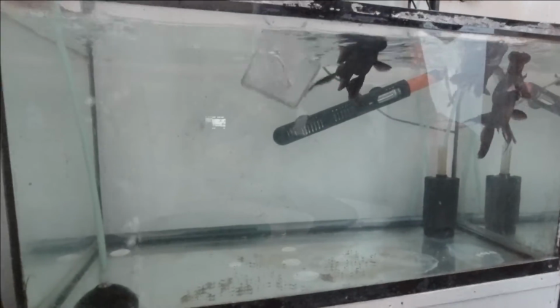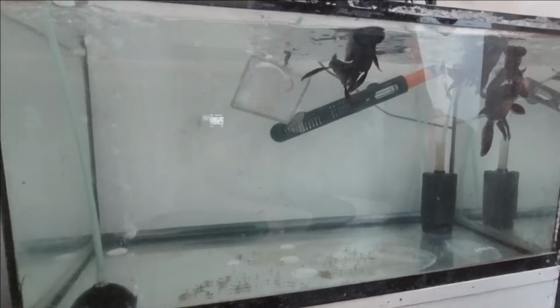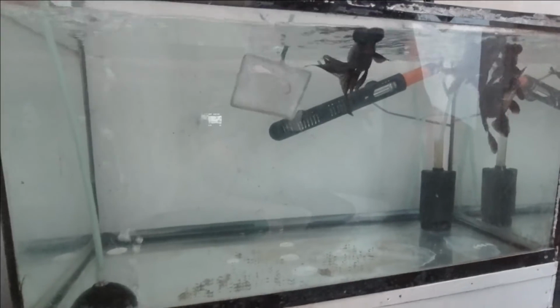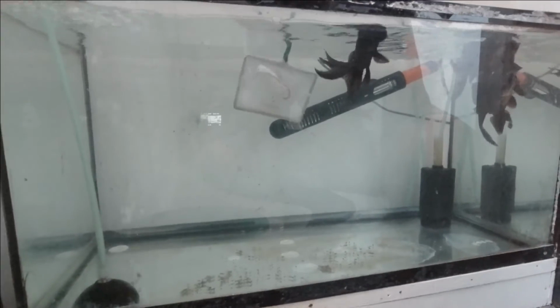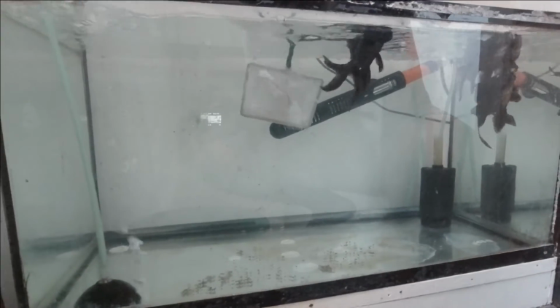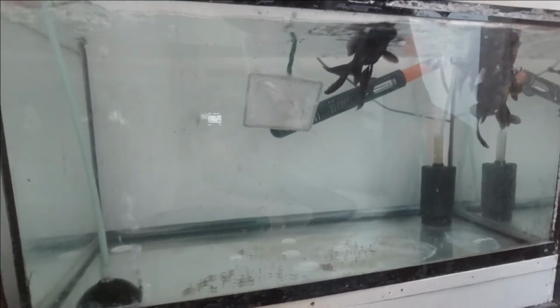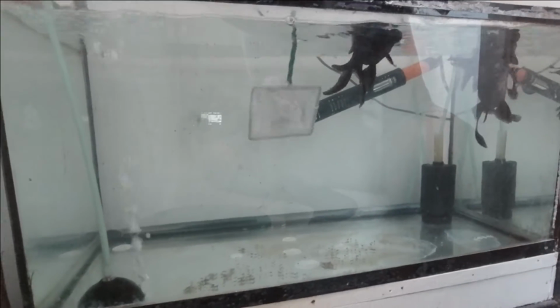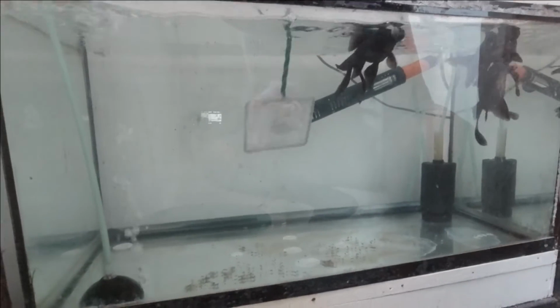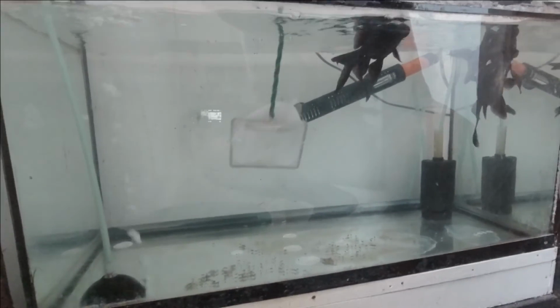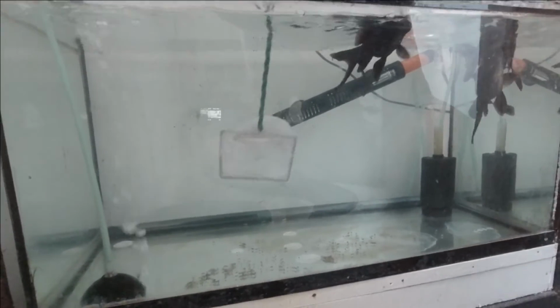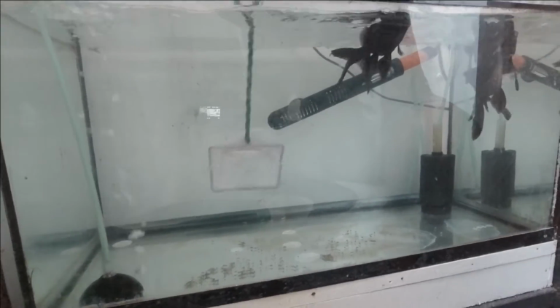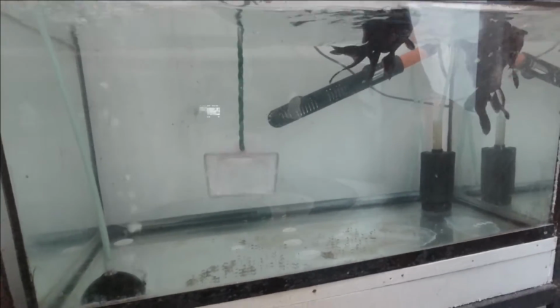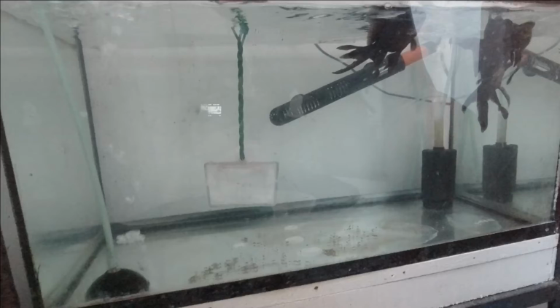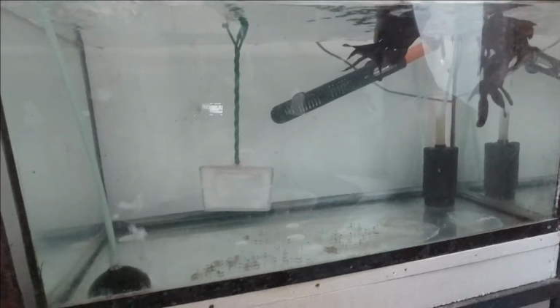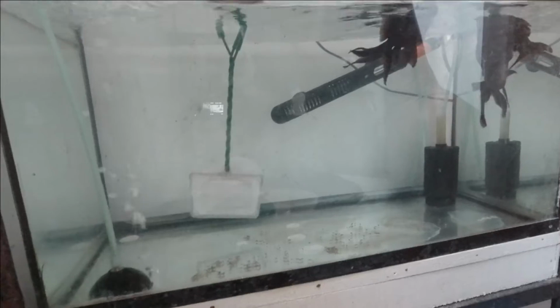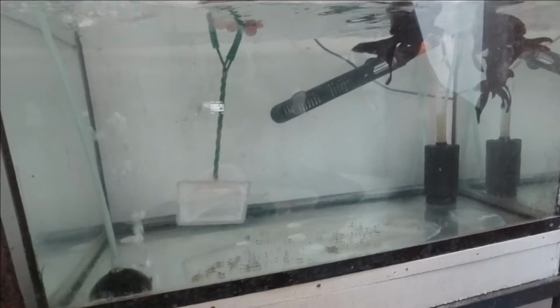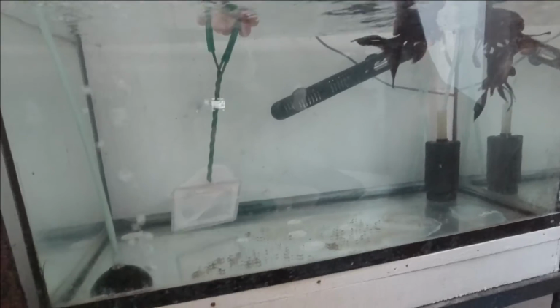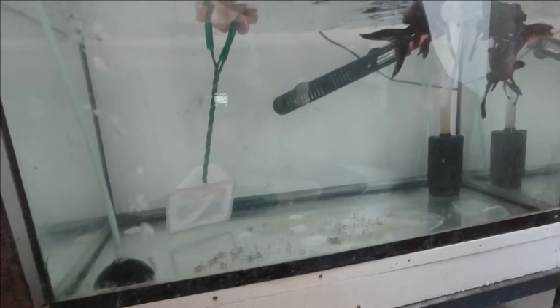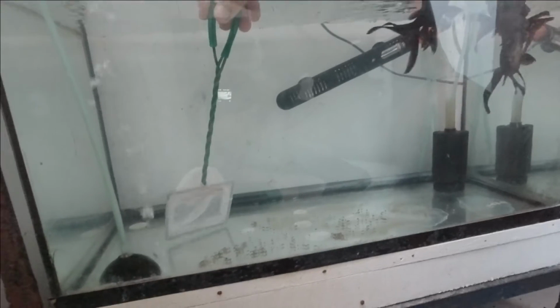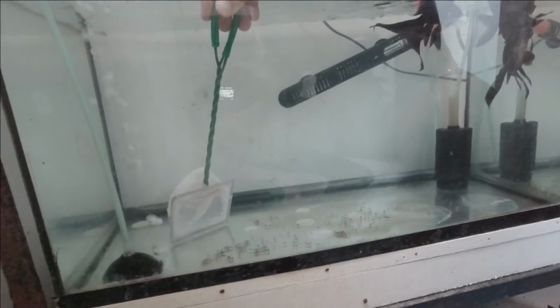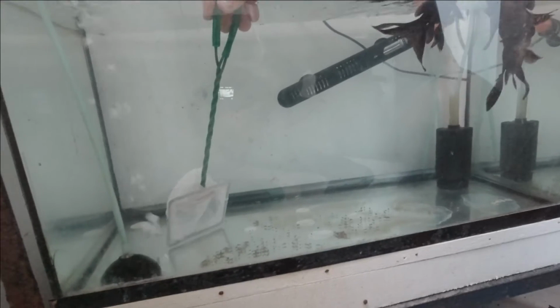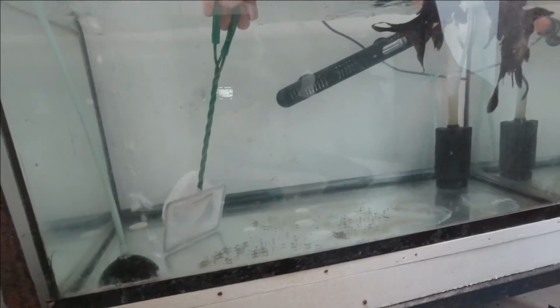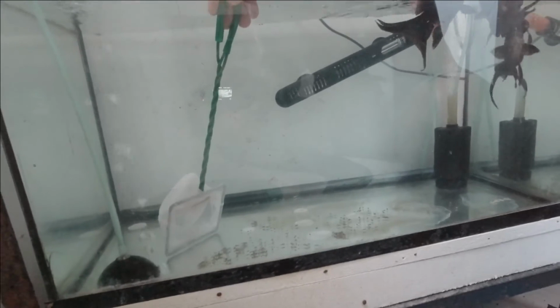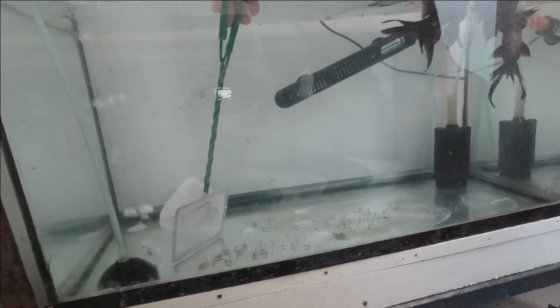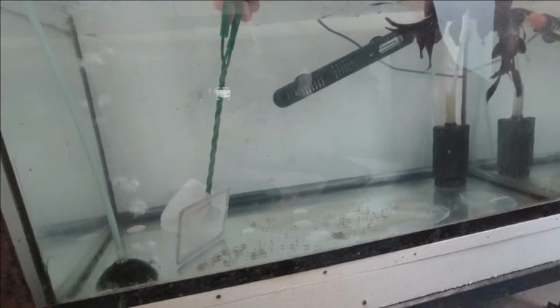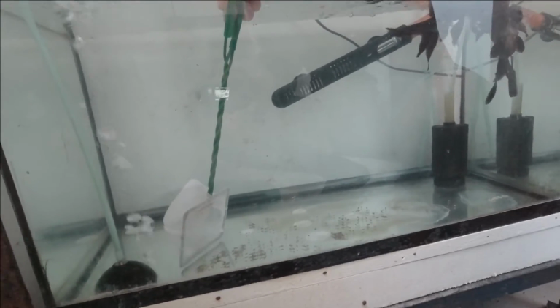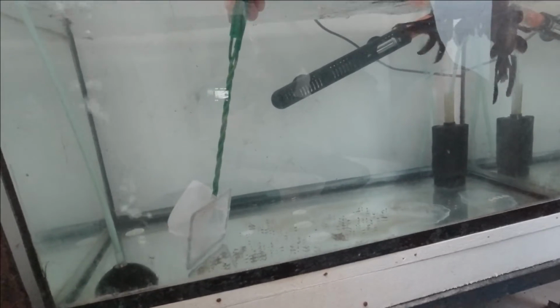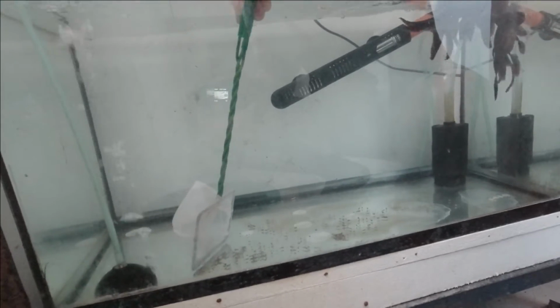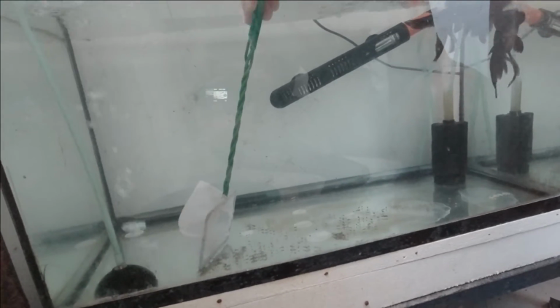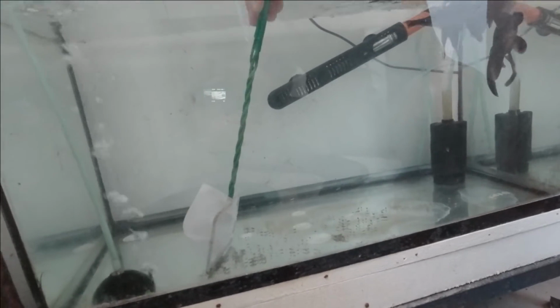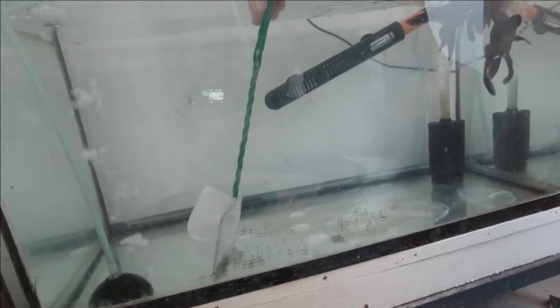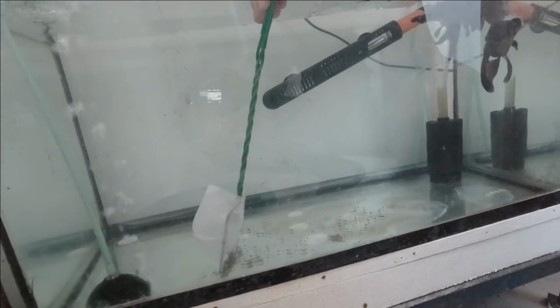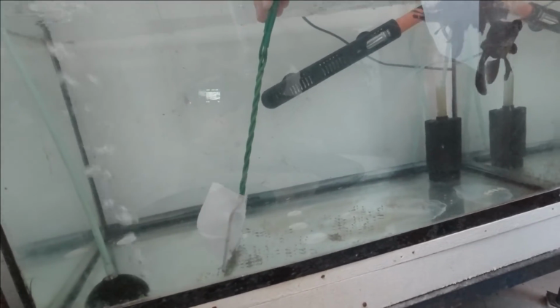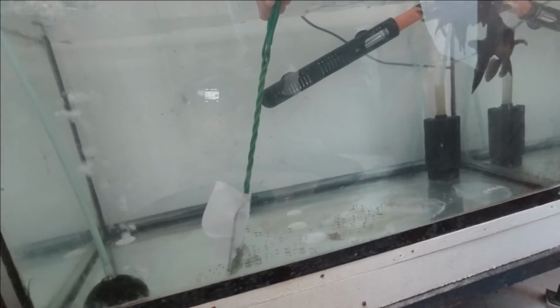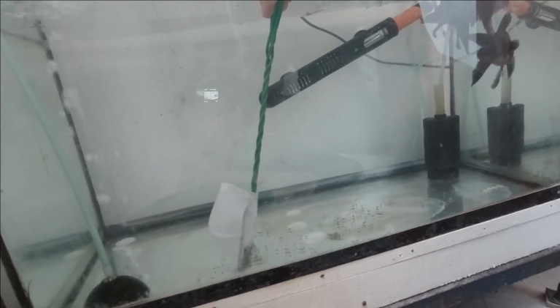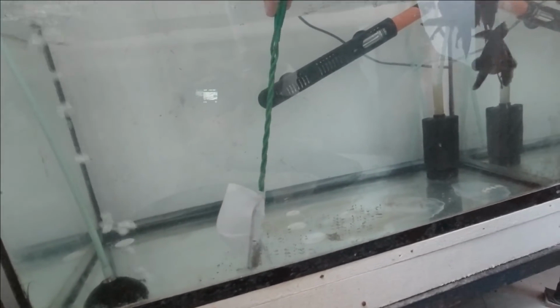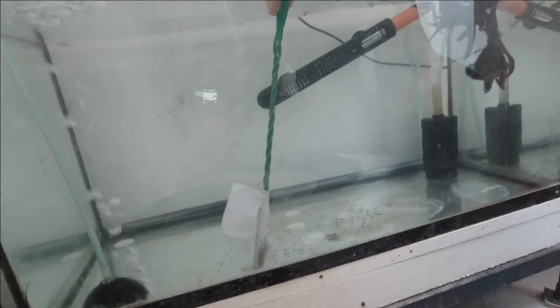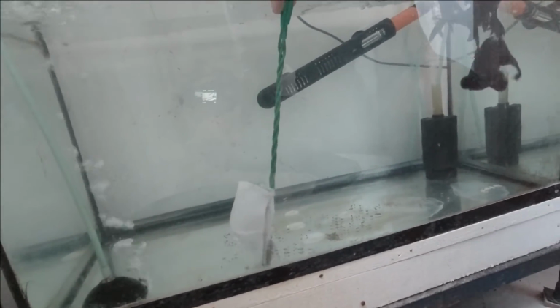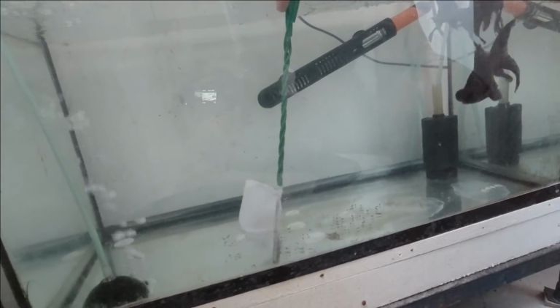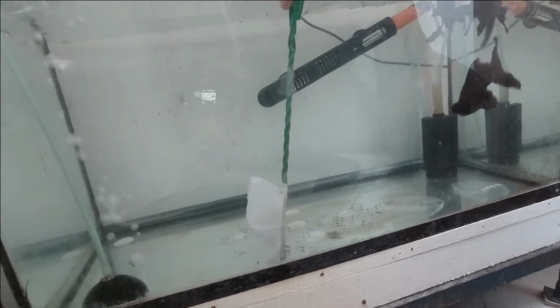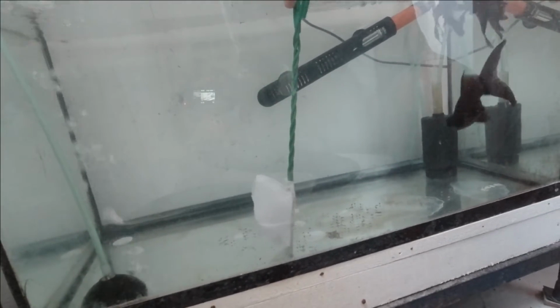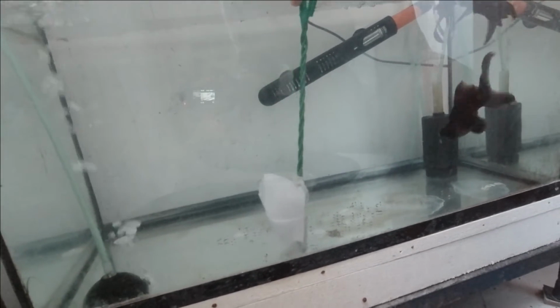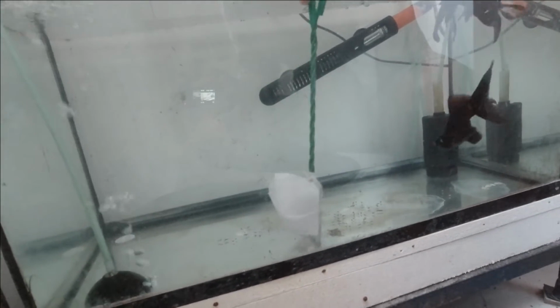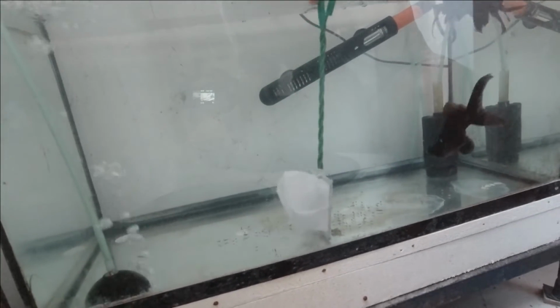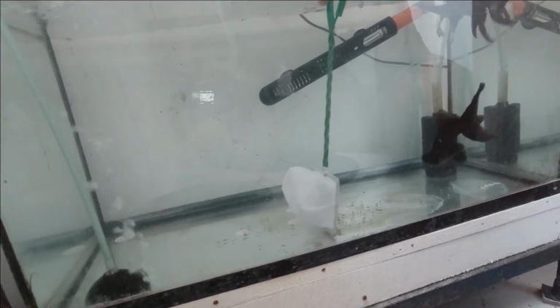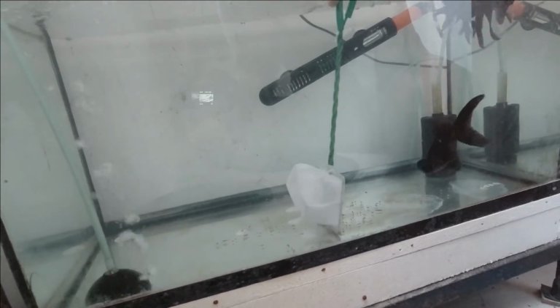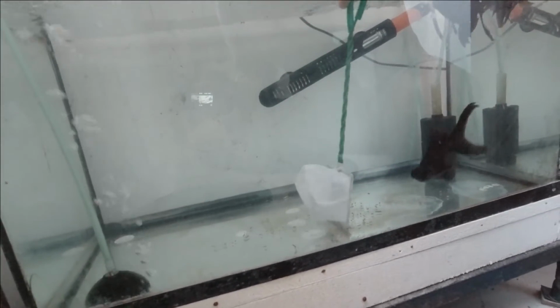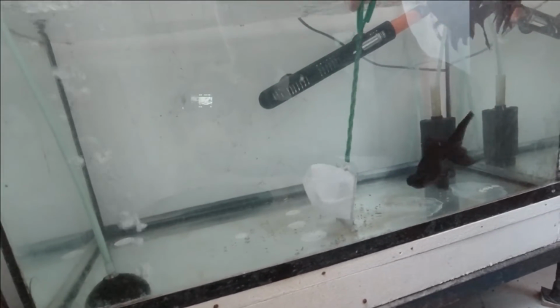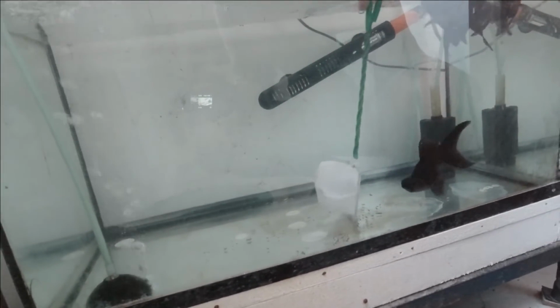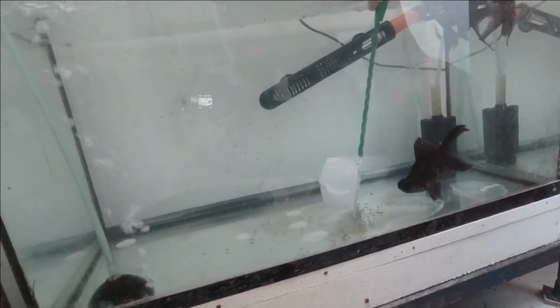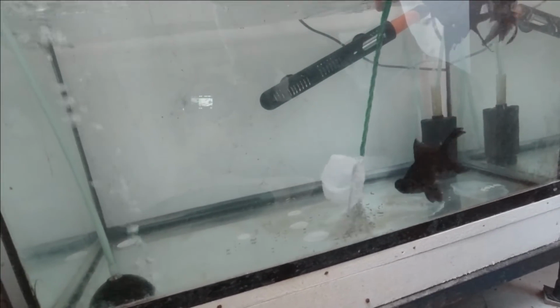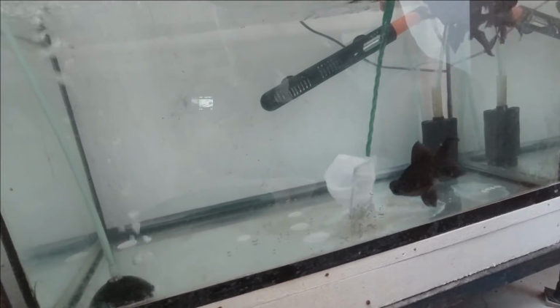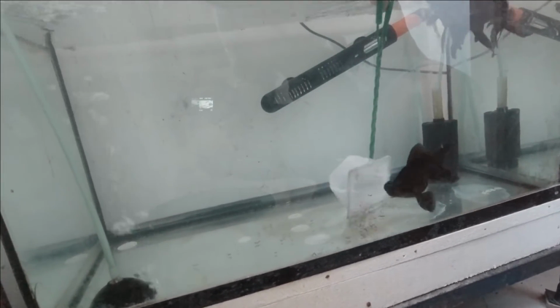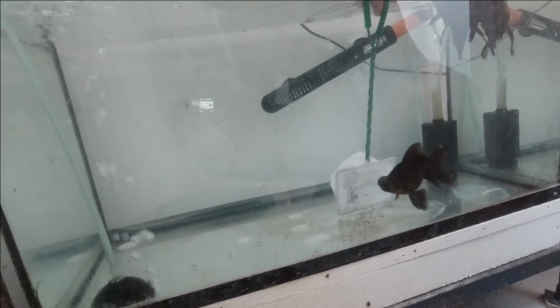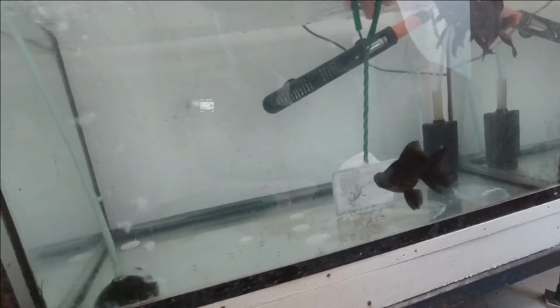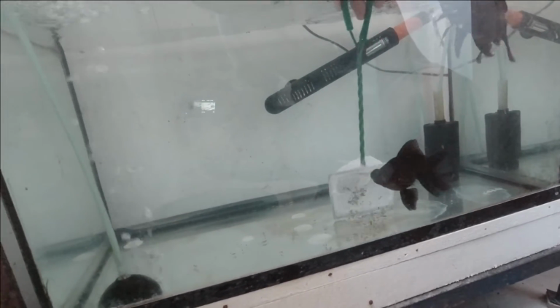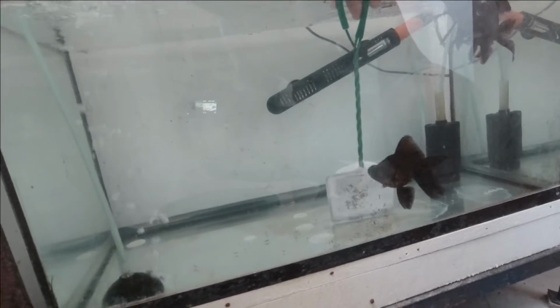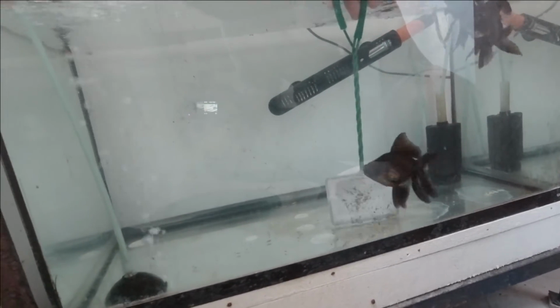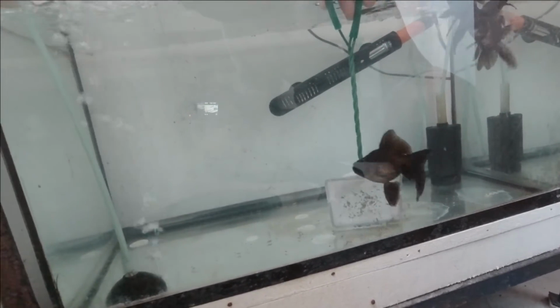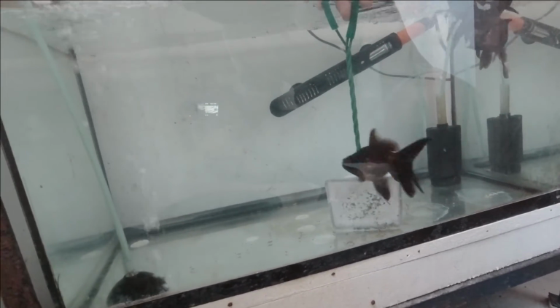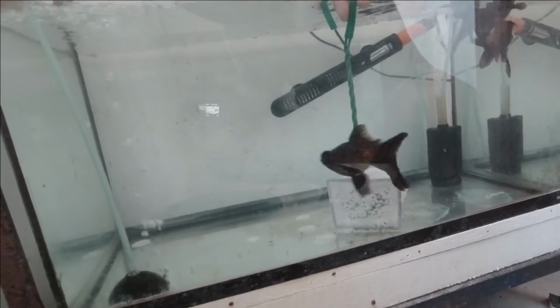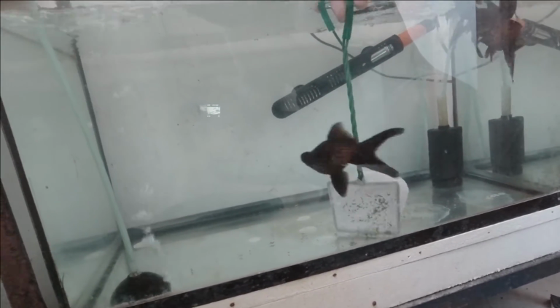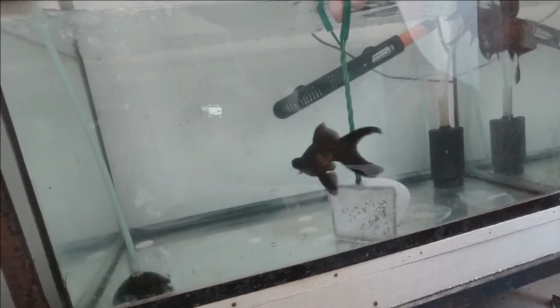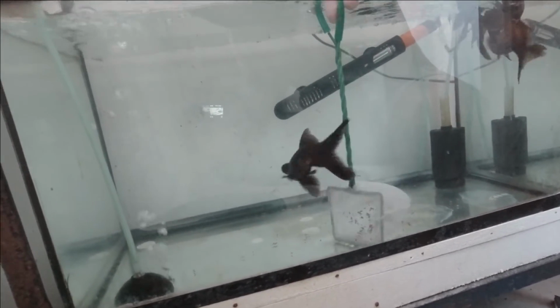Dito kaka-change water change ko lang. Madami na naman ulit ang mga tae. Tanggalin ko lang yung mga tae.